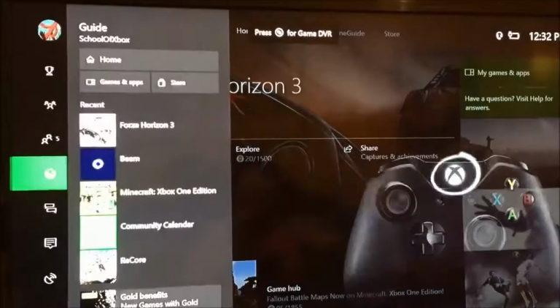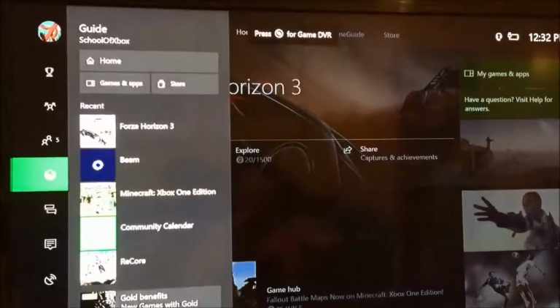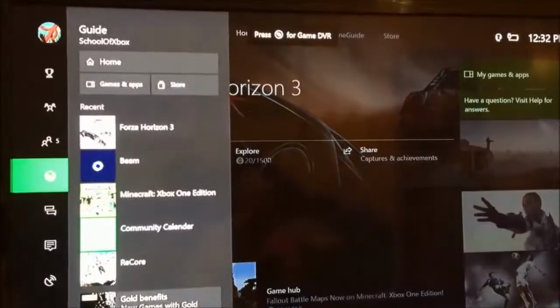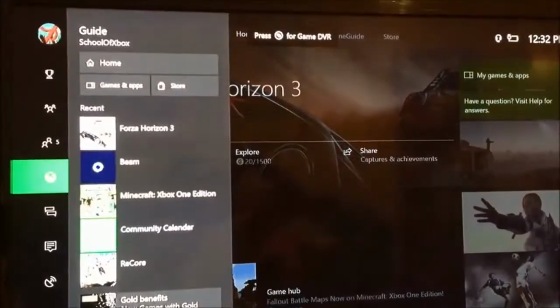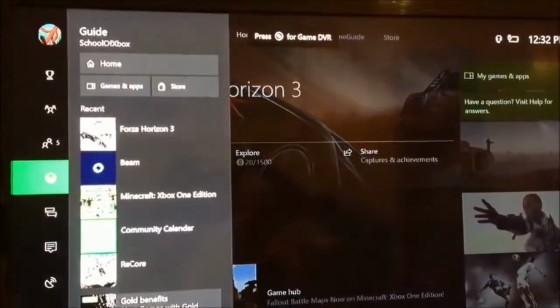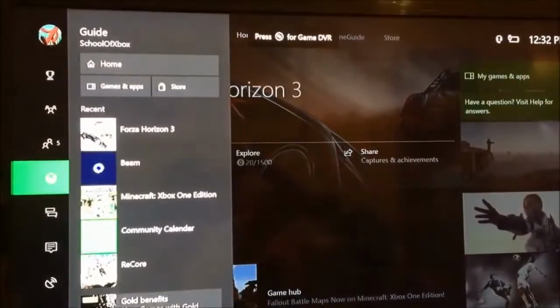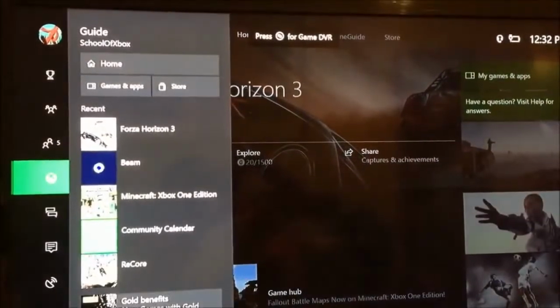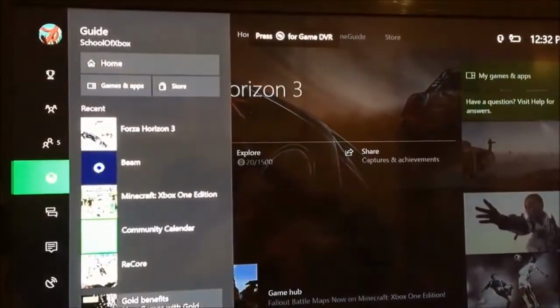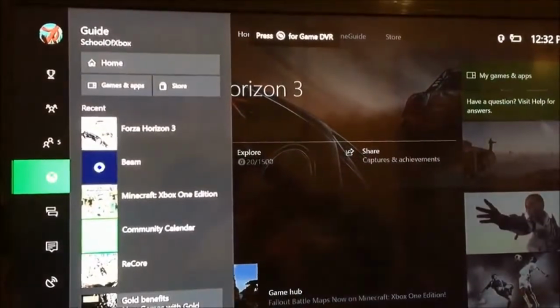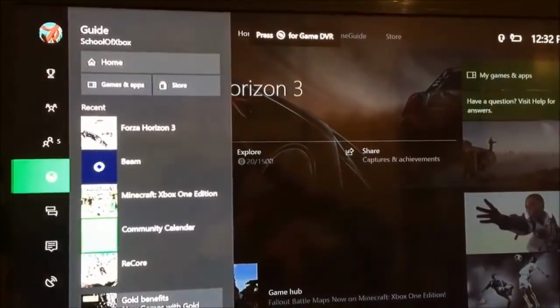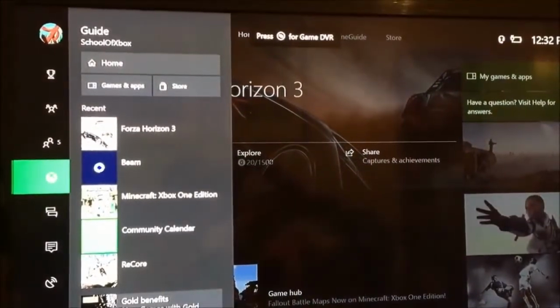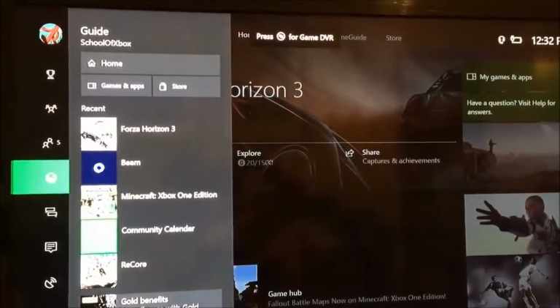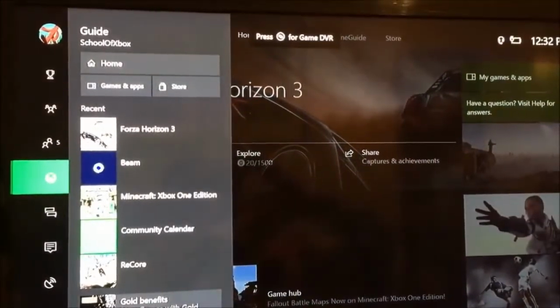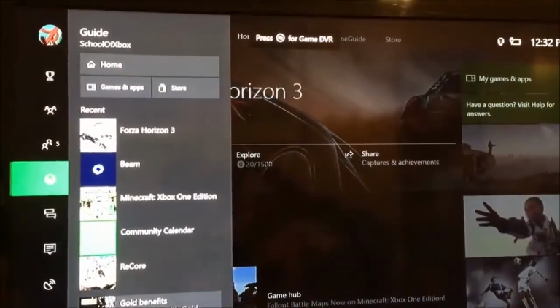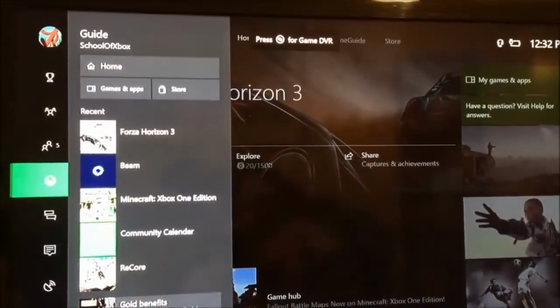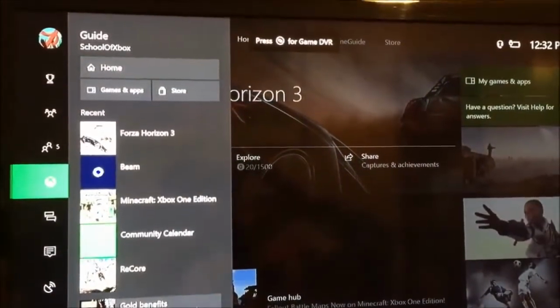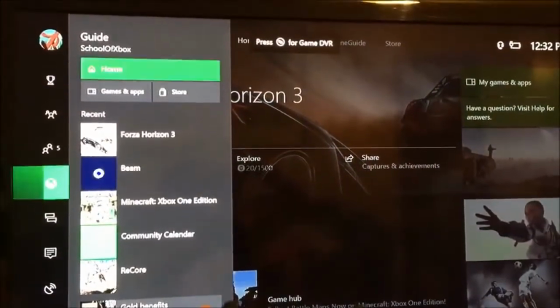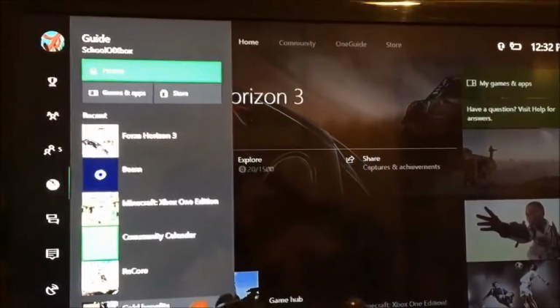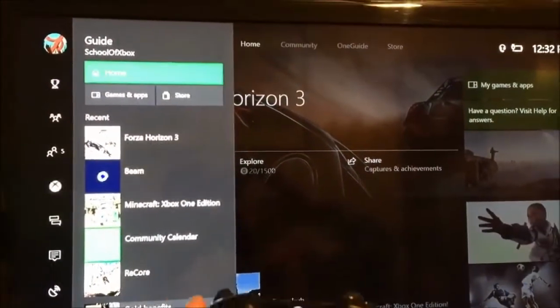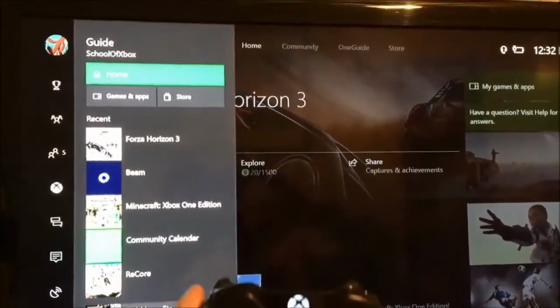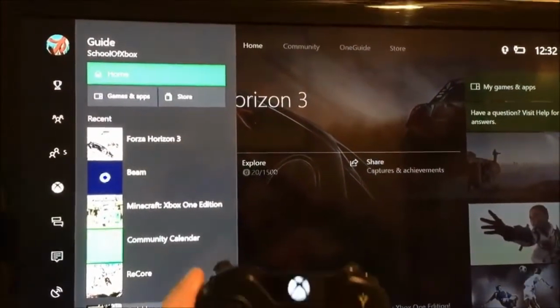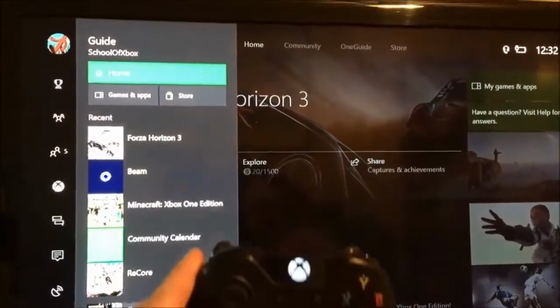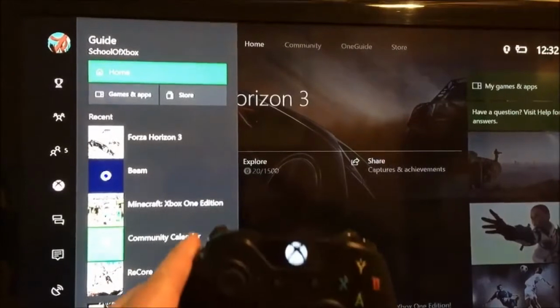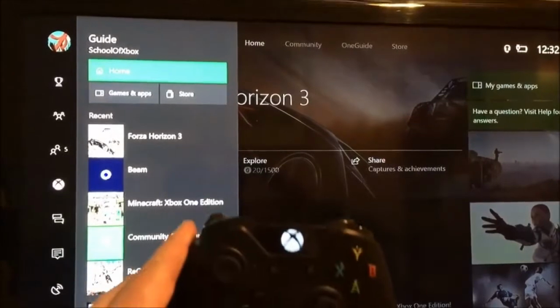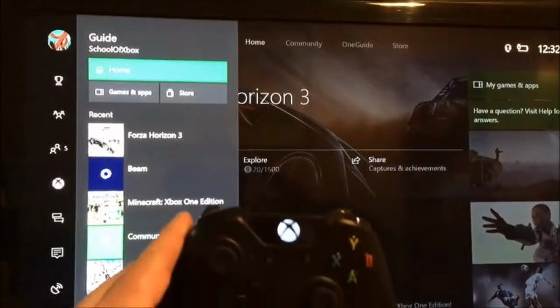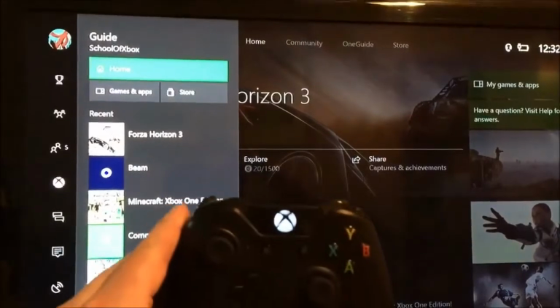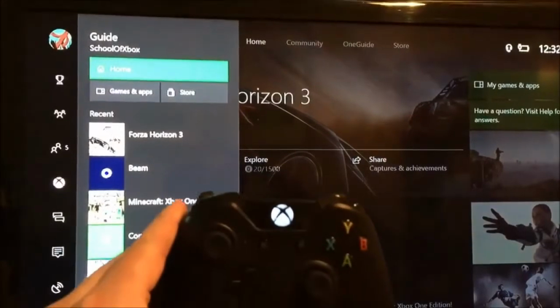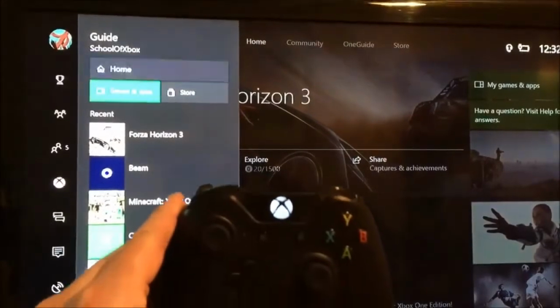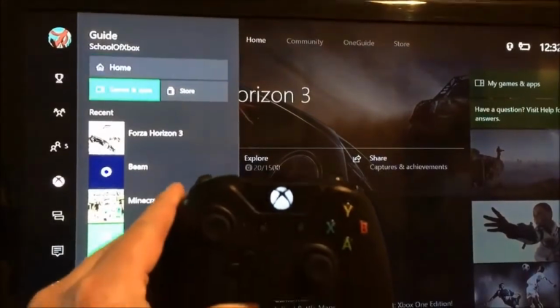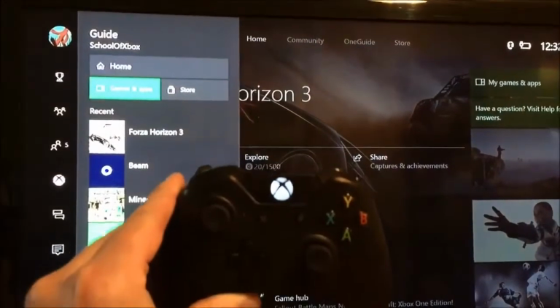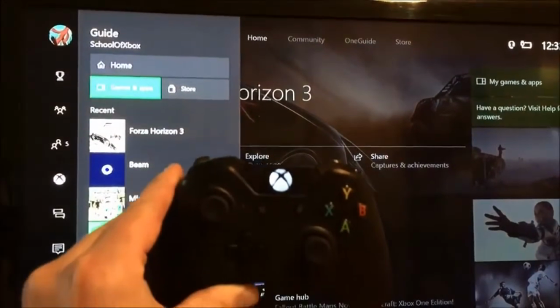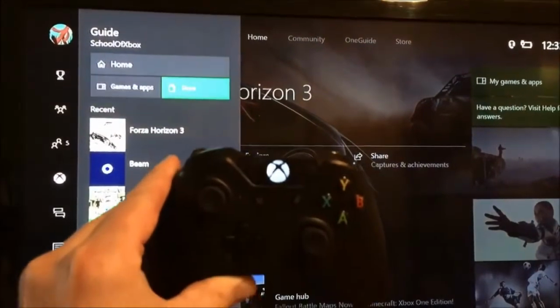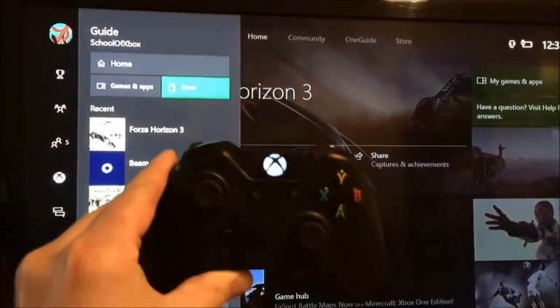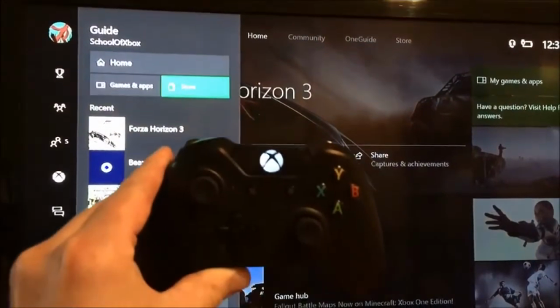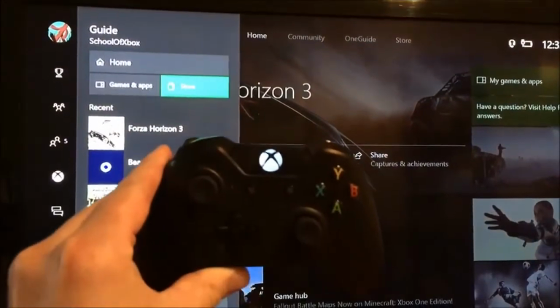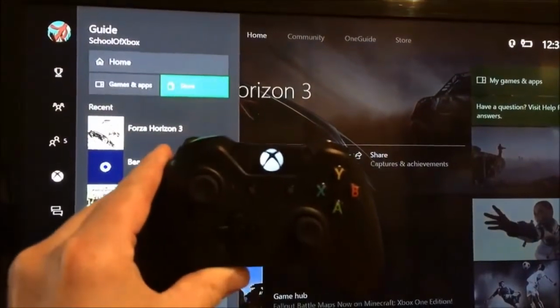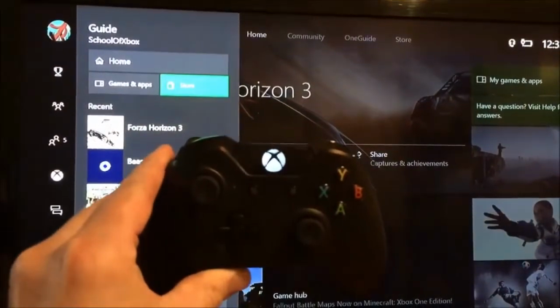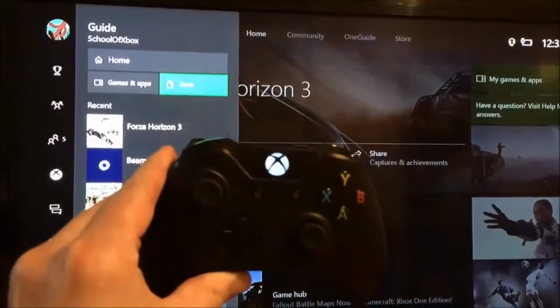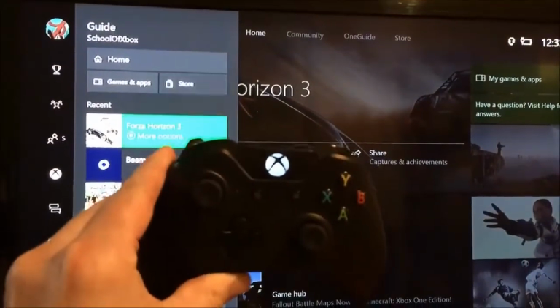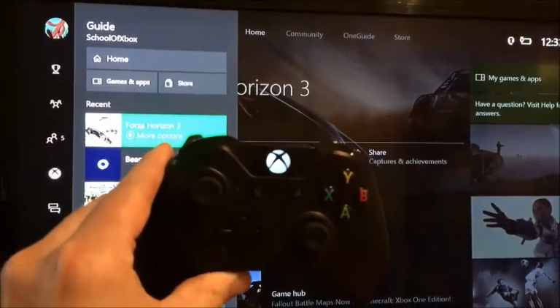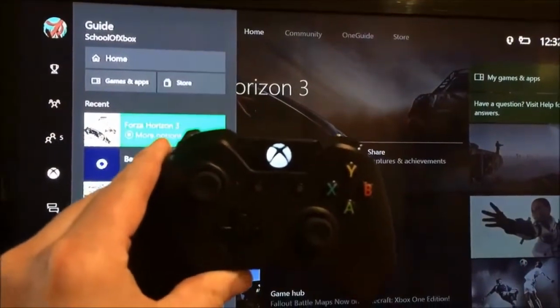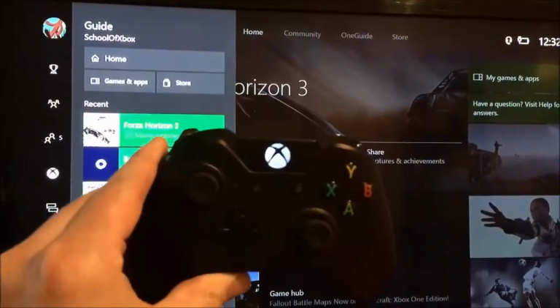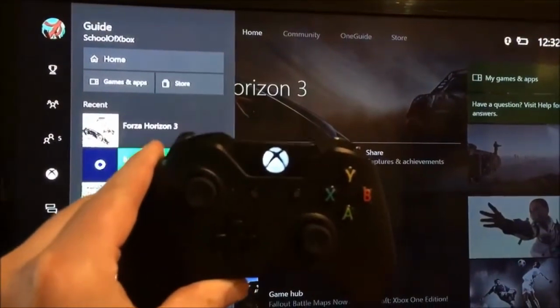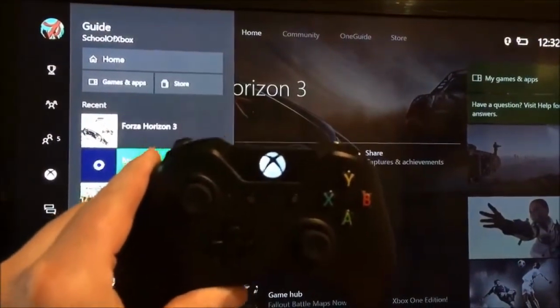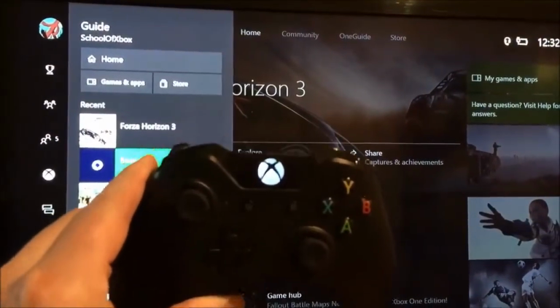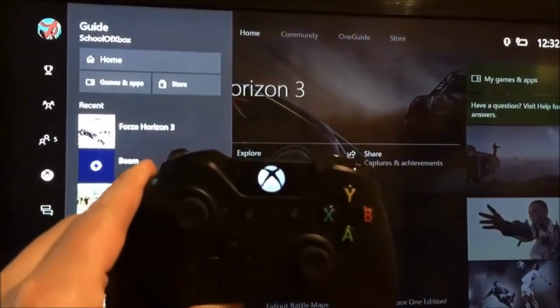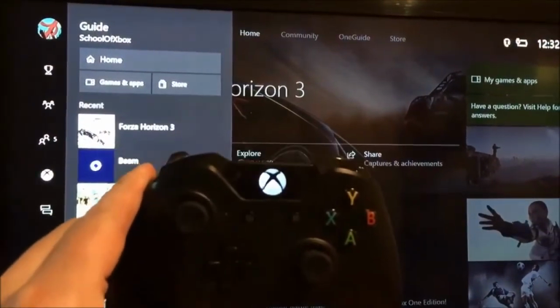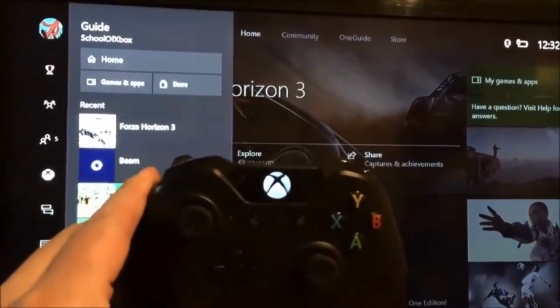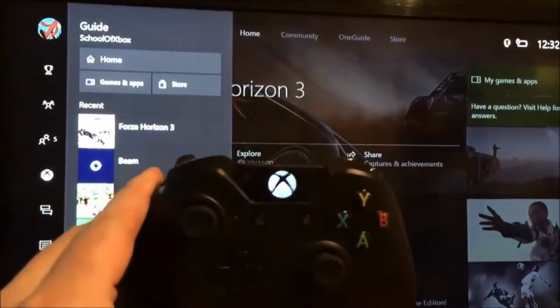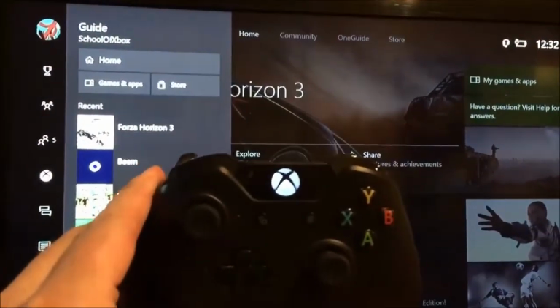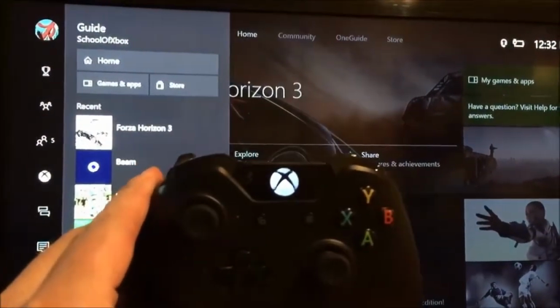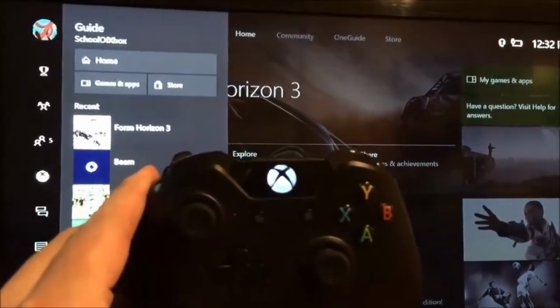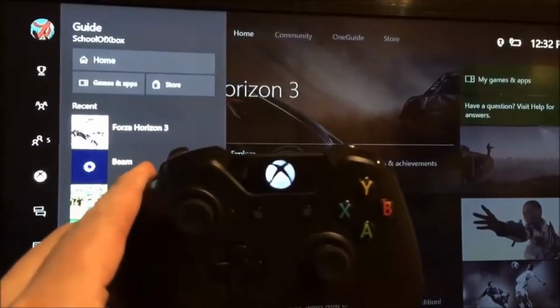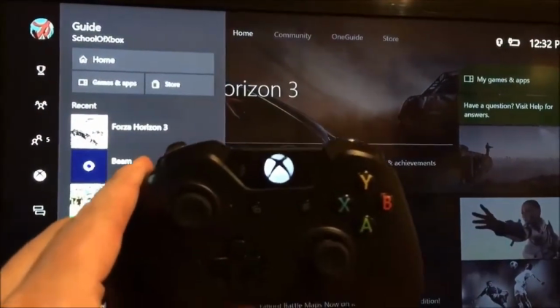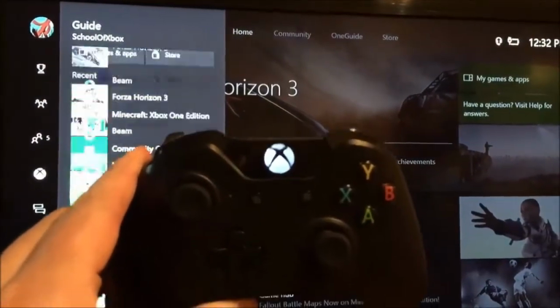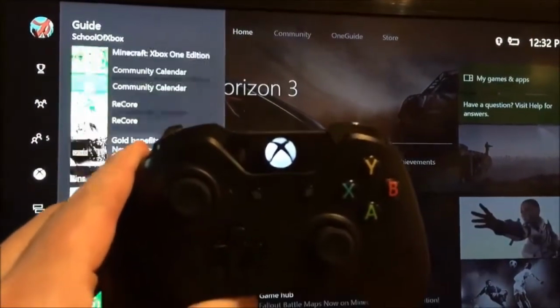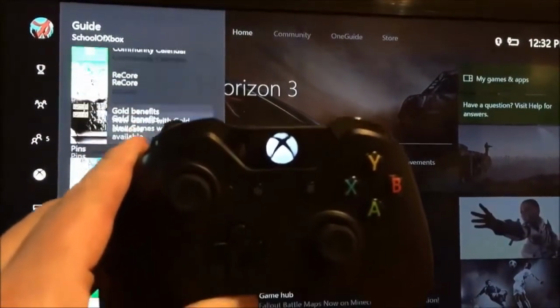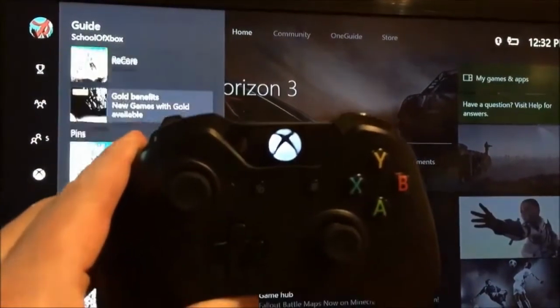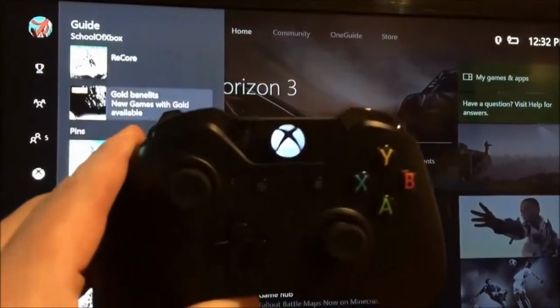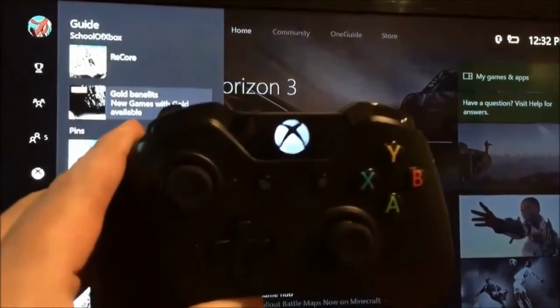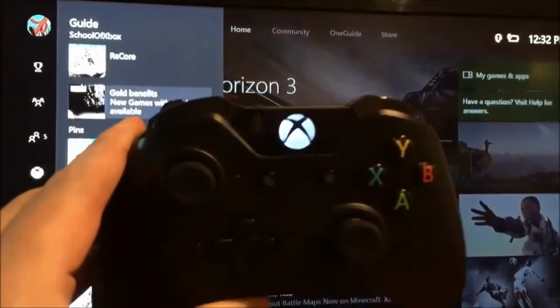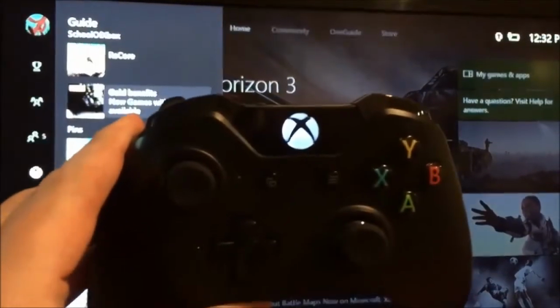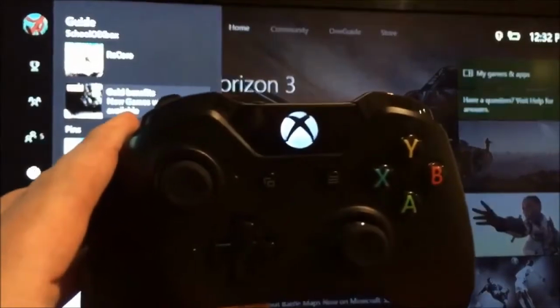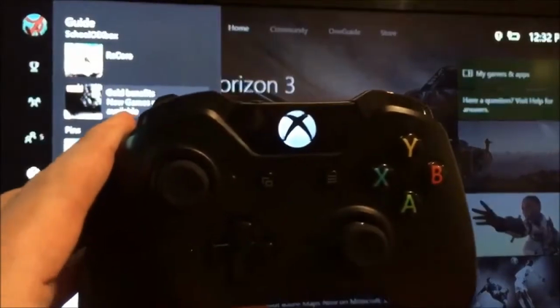Now a single press of the Xbox button opens an expanded guide. From there, go right to quickly get home, resume recent activities, and launch your Pinned apps.